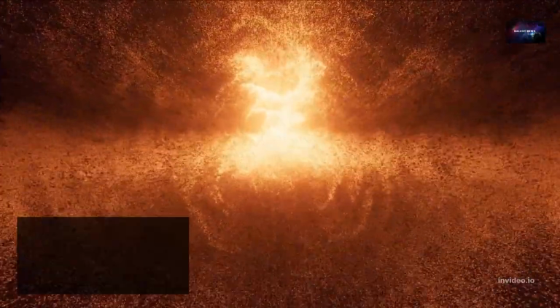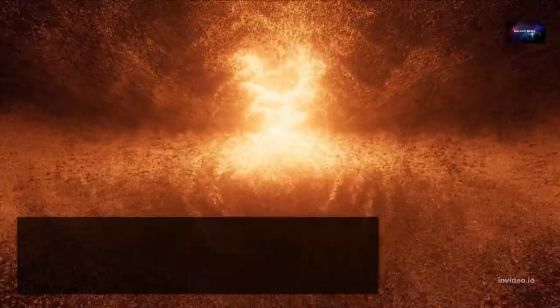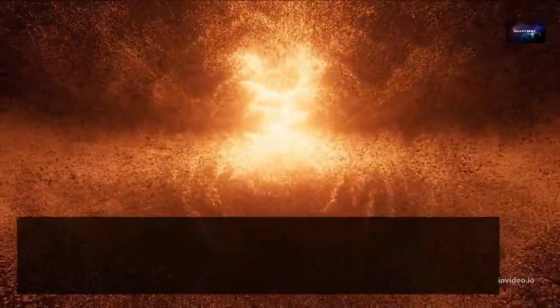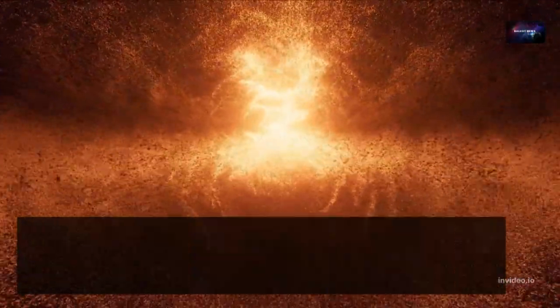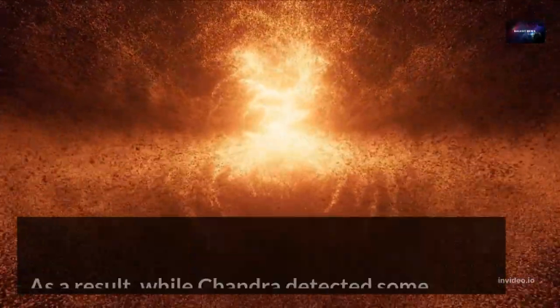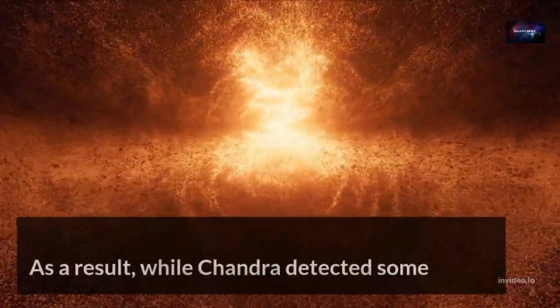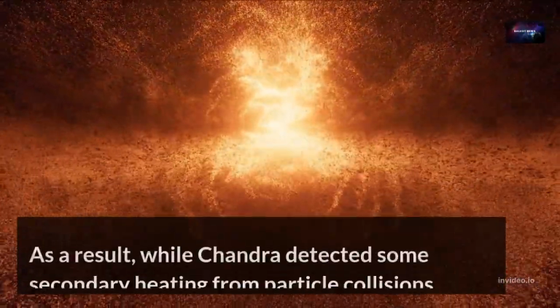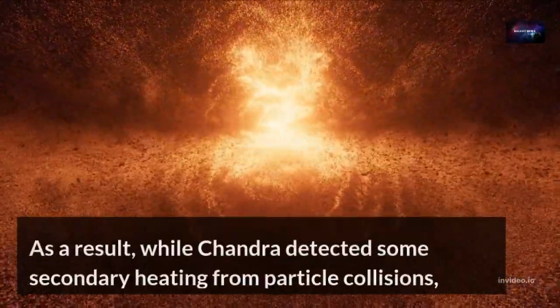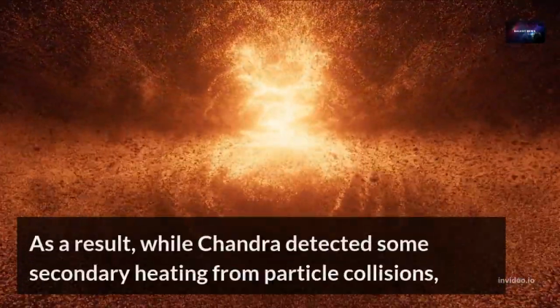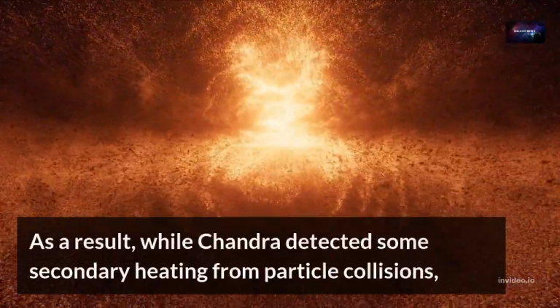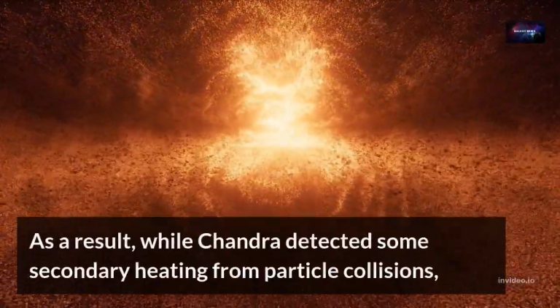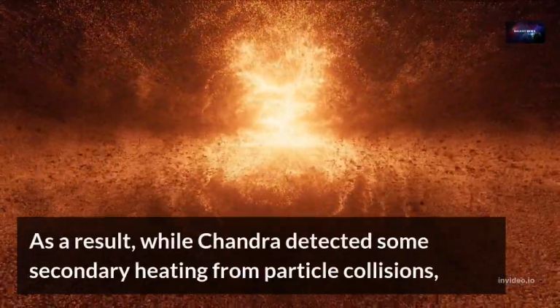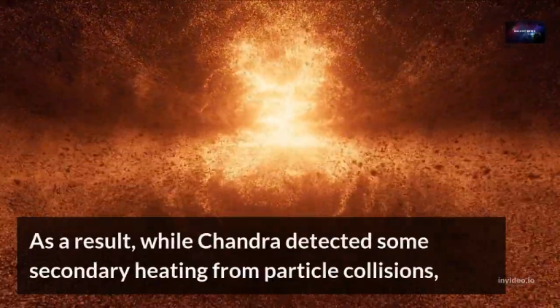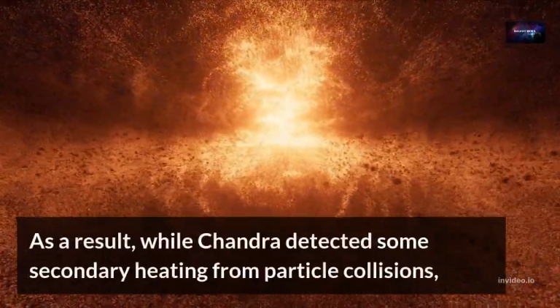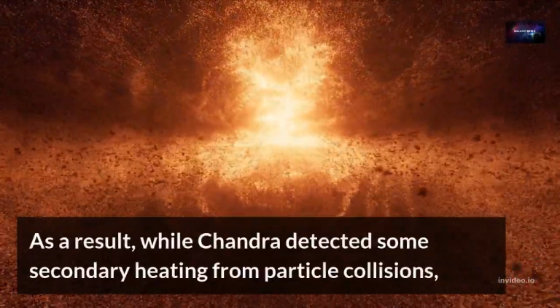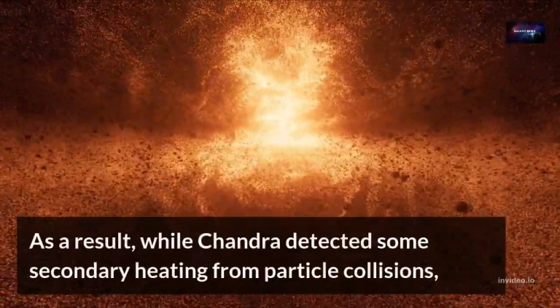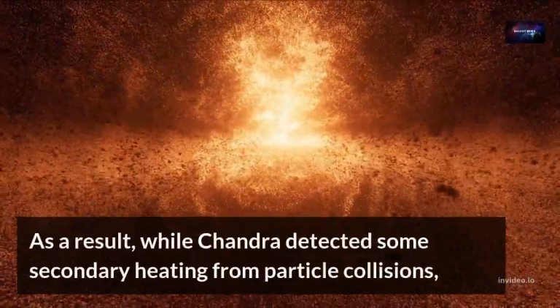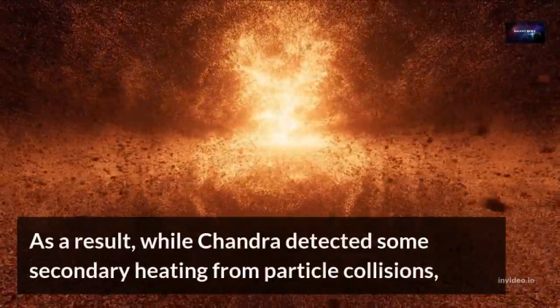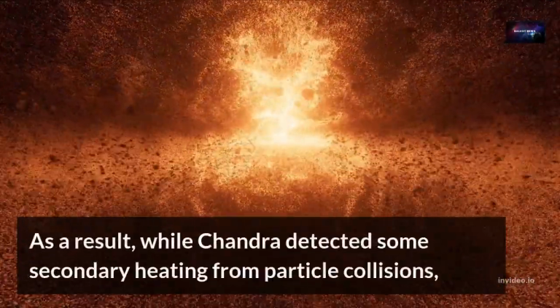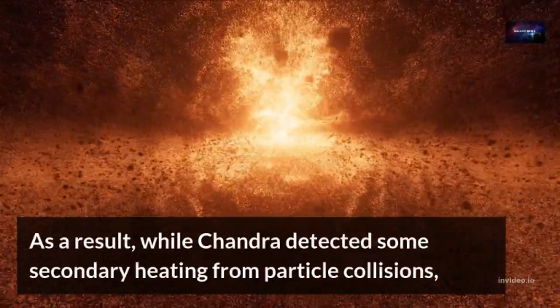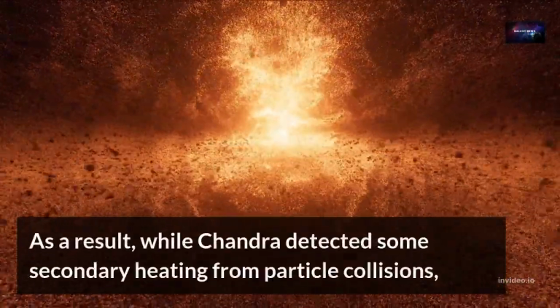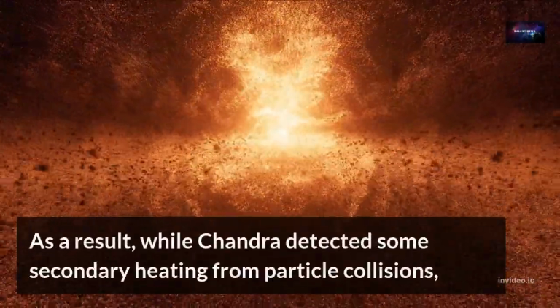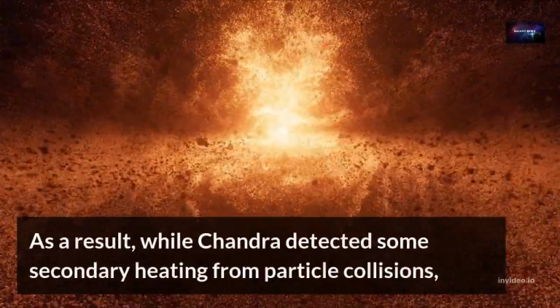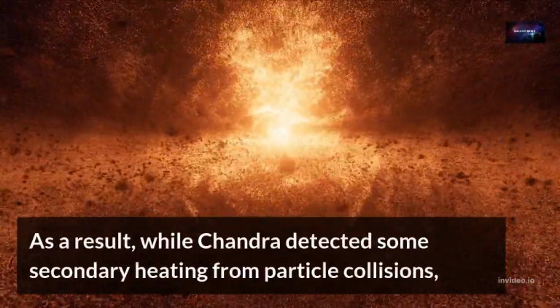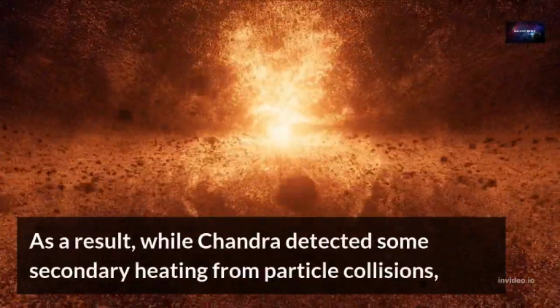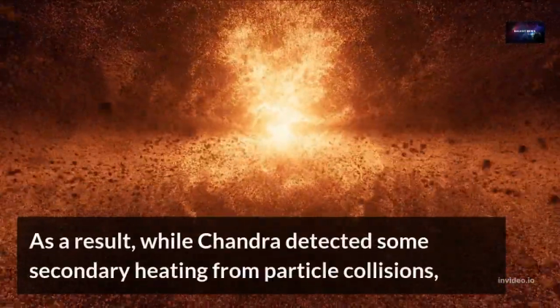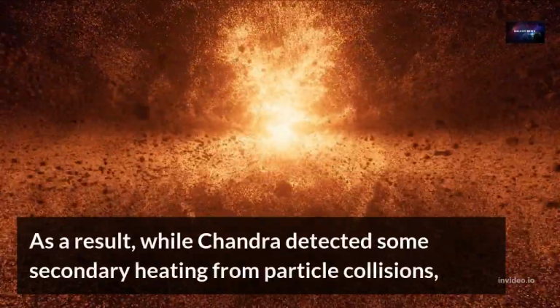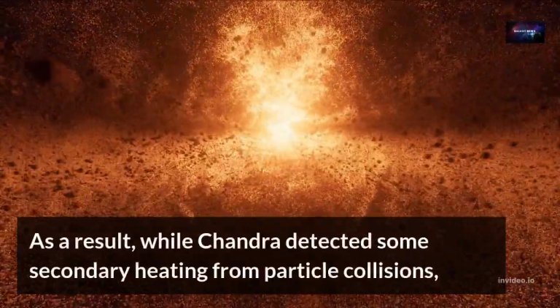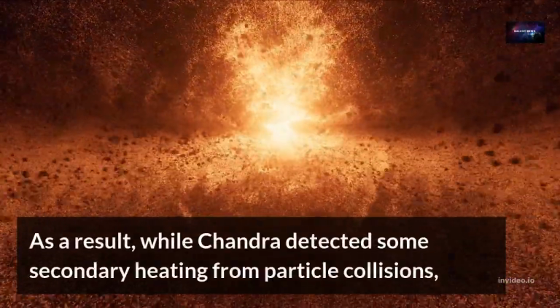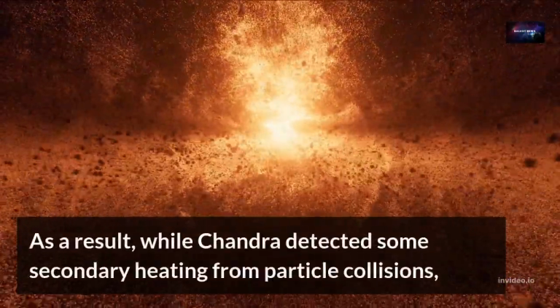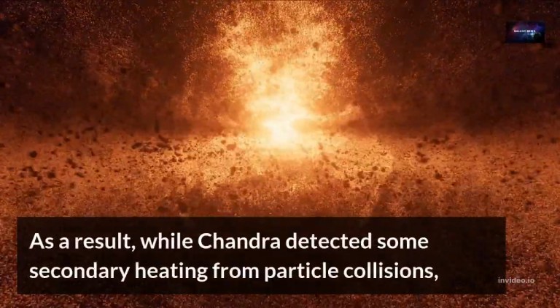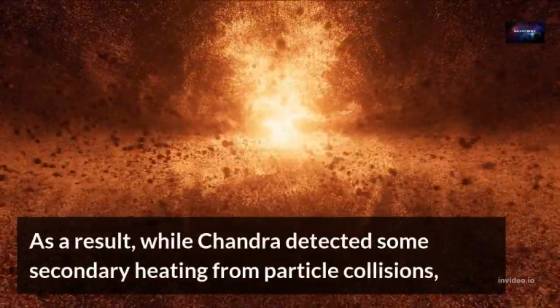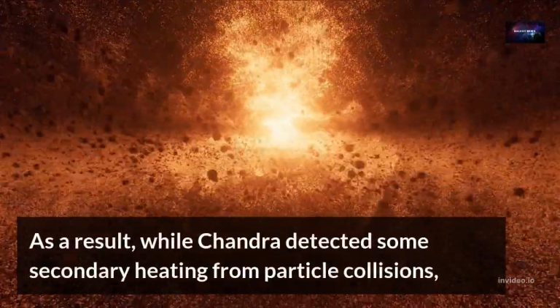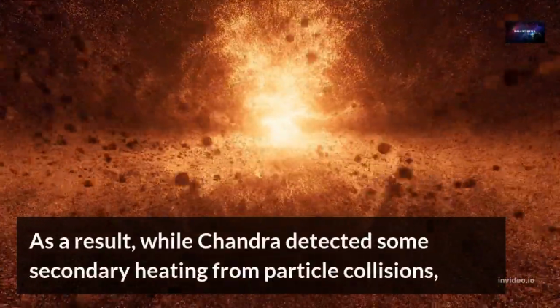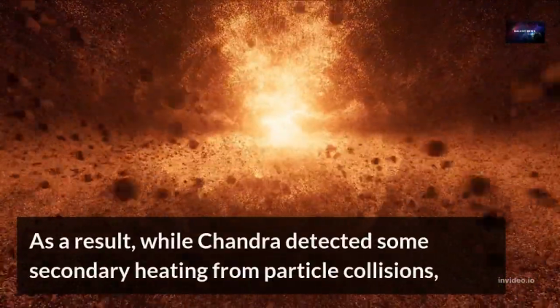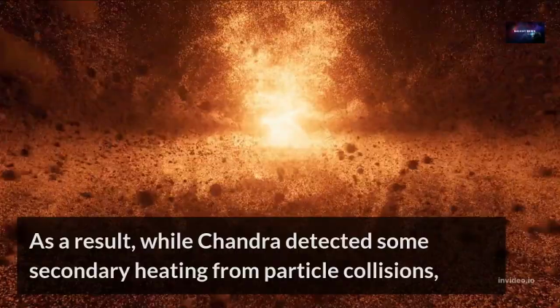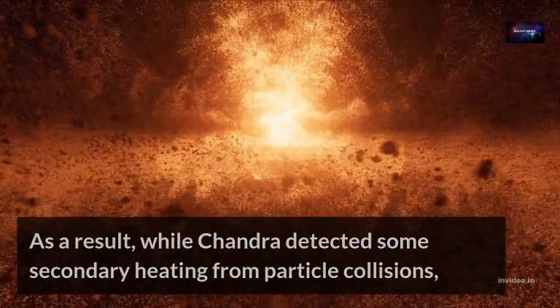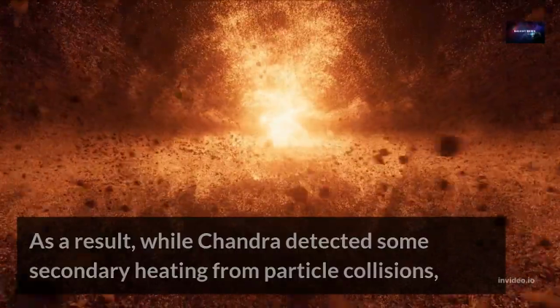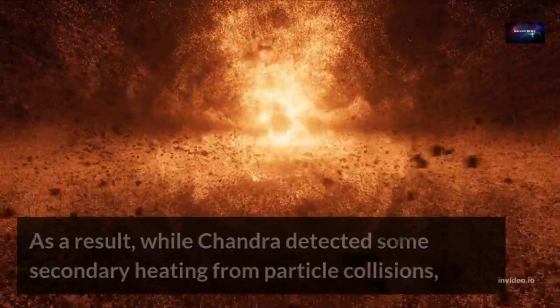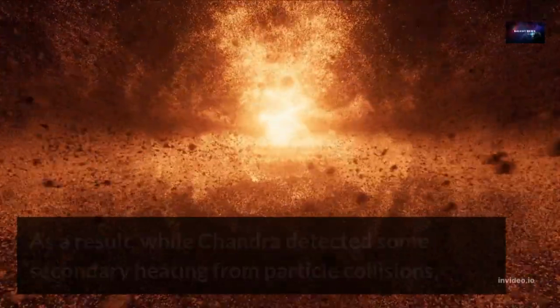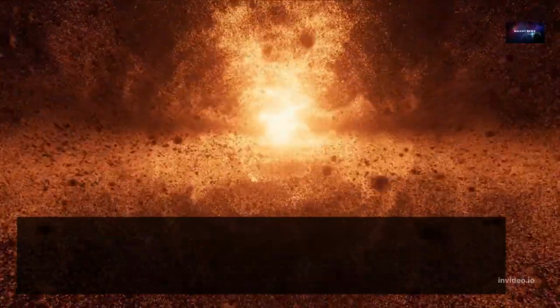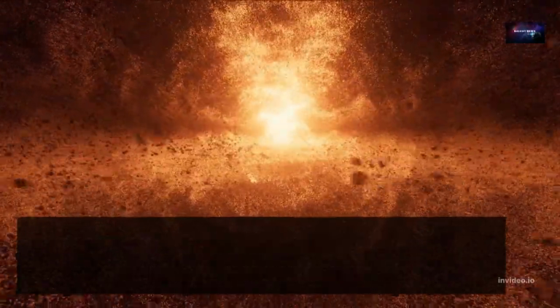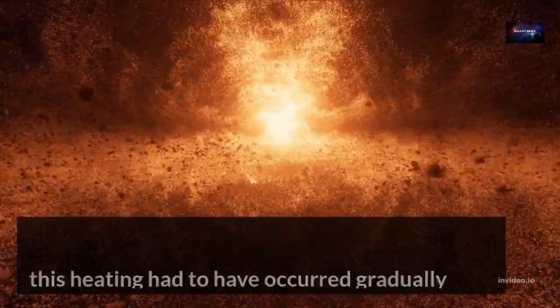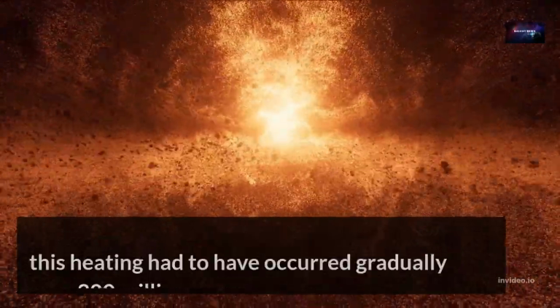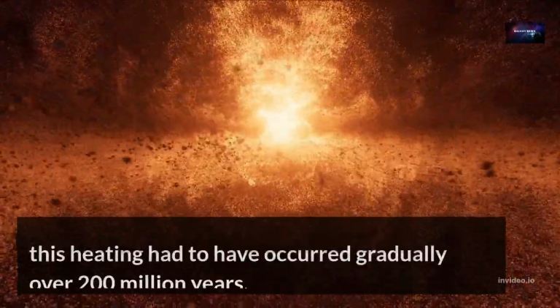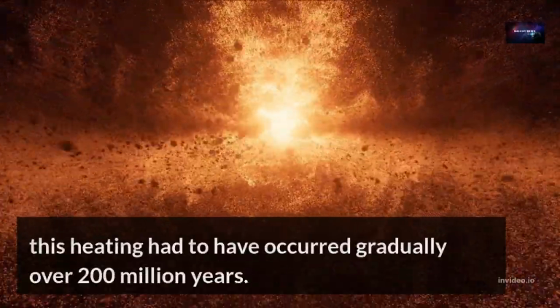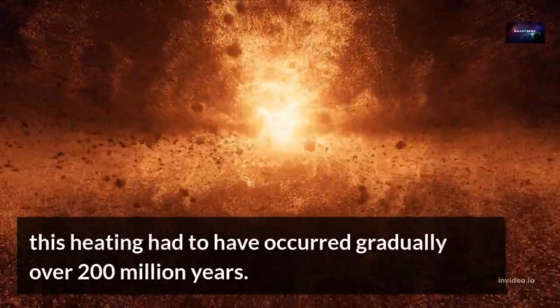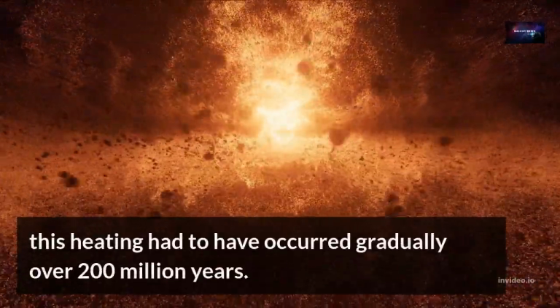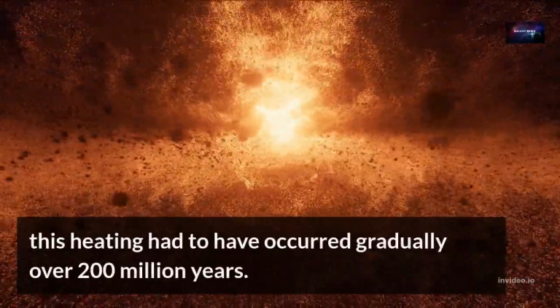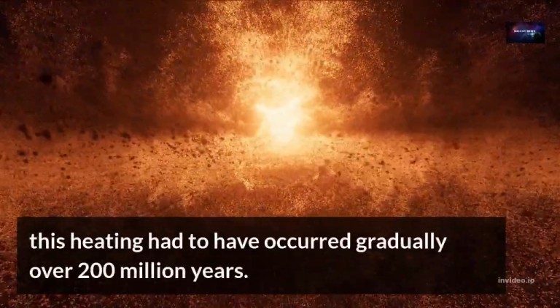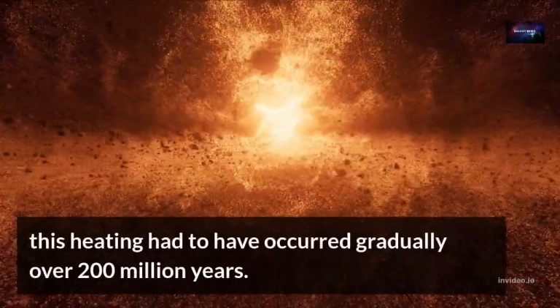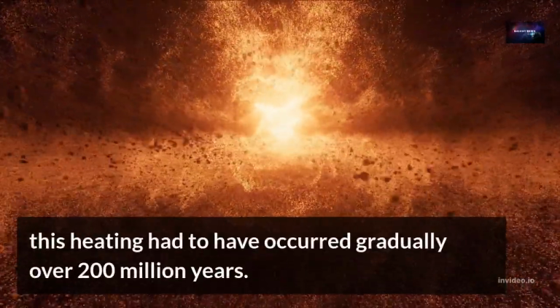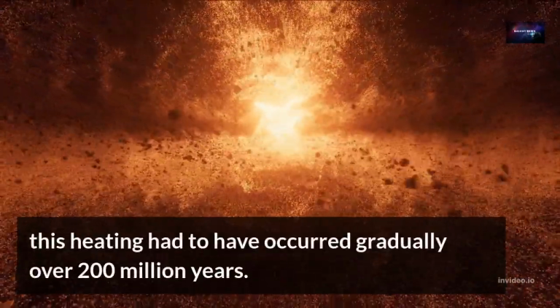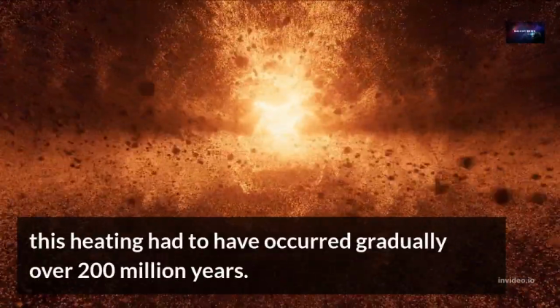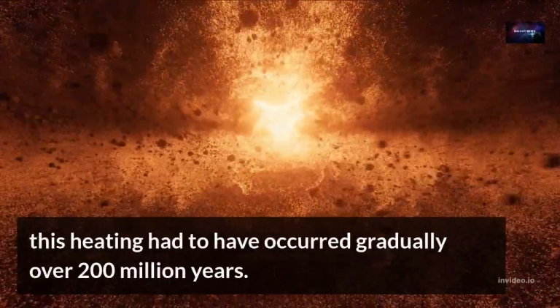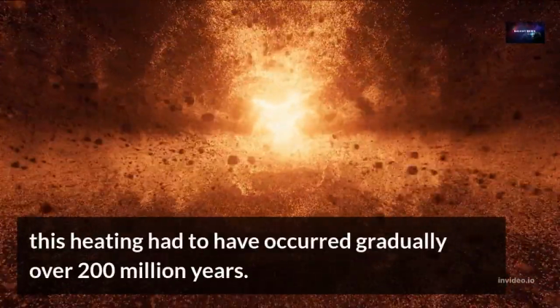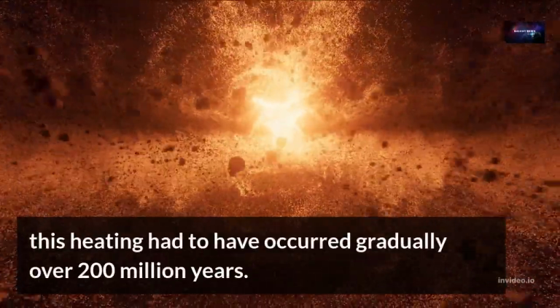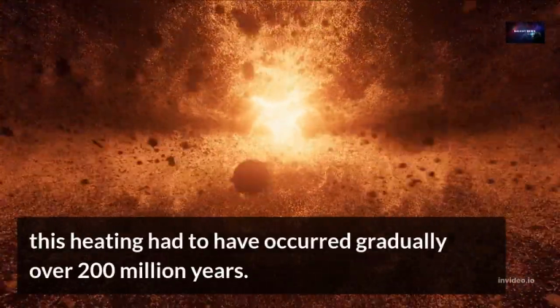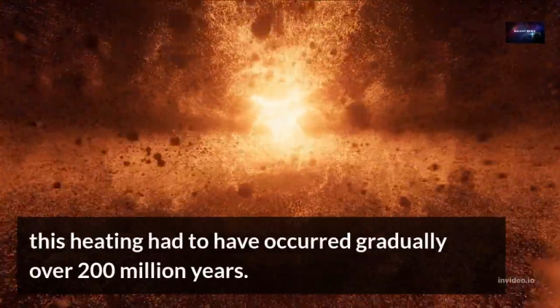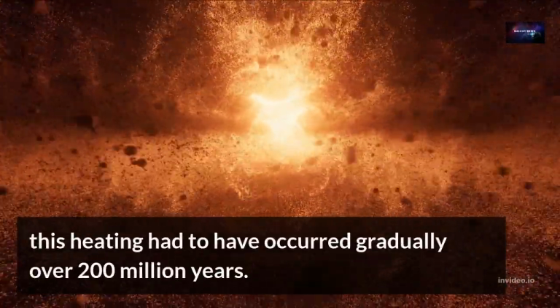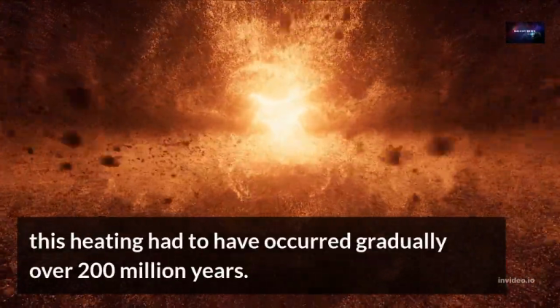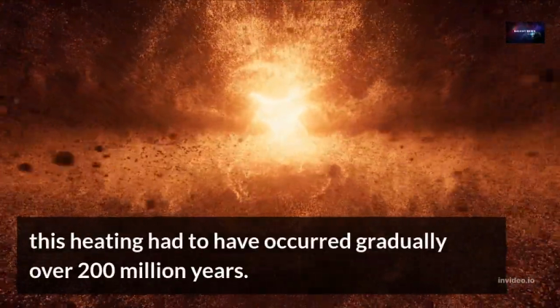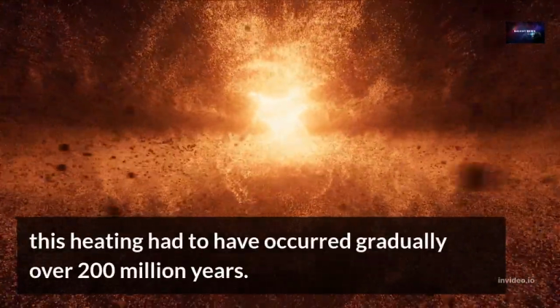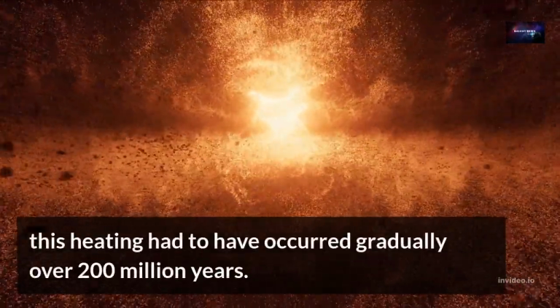As a result, while Chandra detected some secondary heating from particle collisions, this heating had to have occurred gradually over 200 million years.